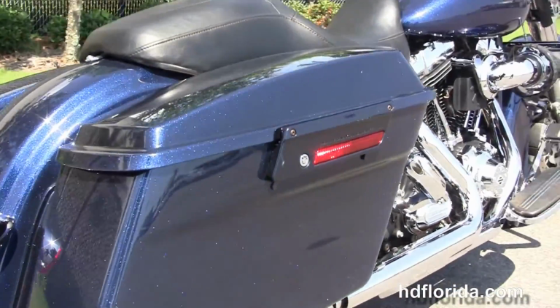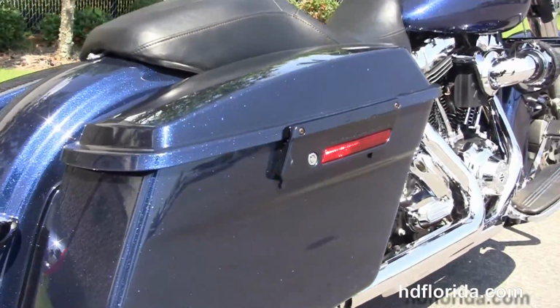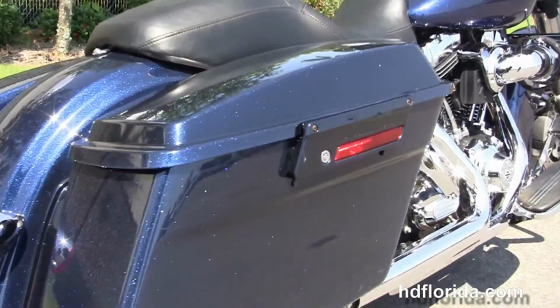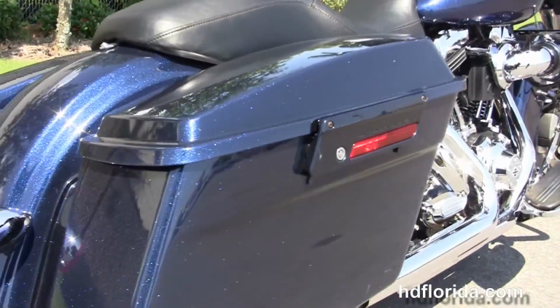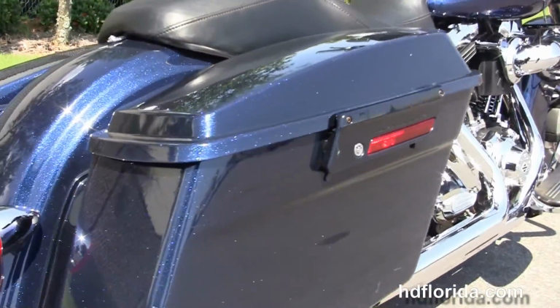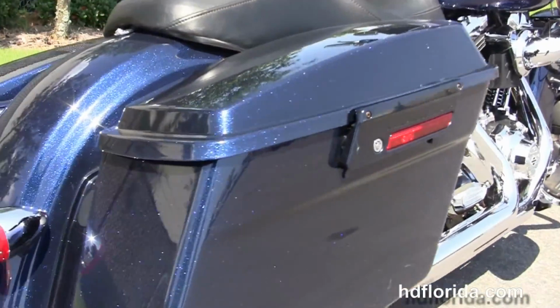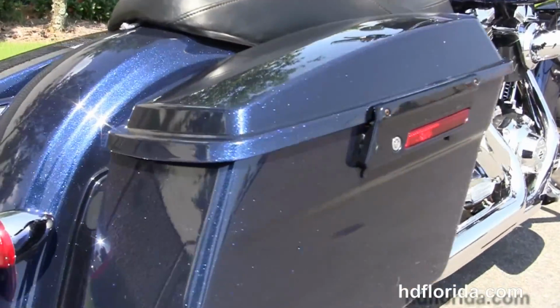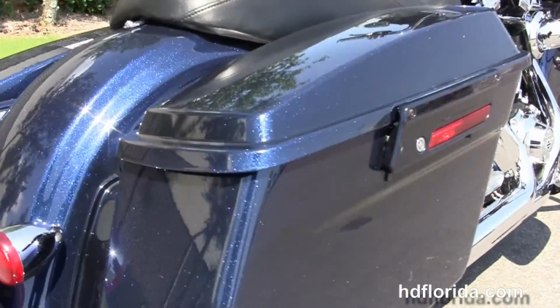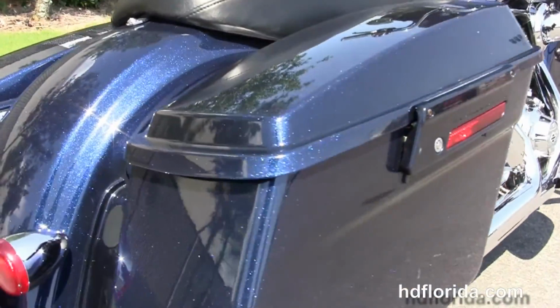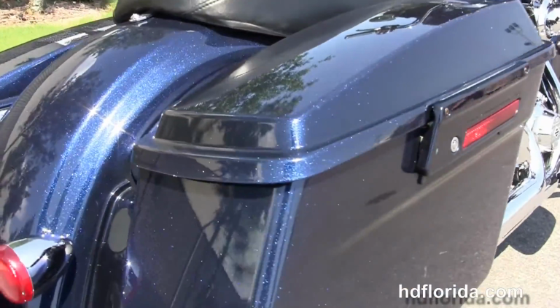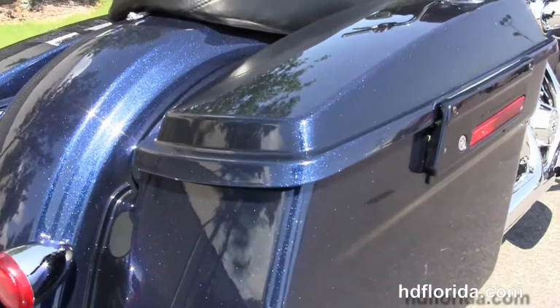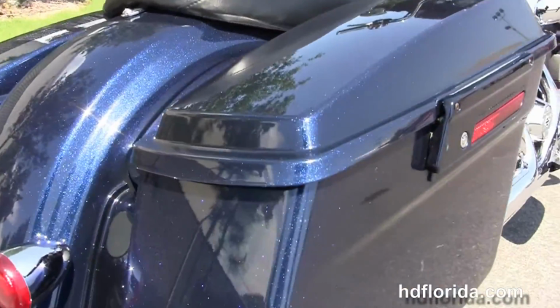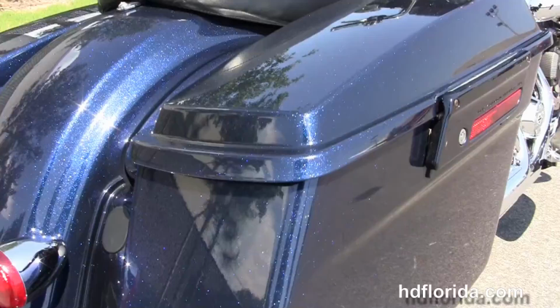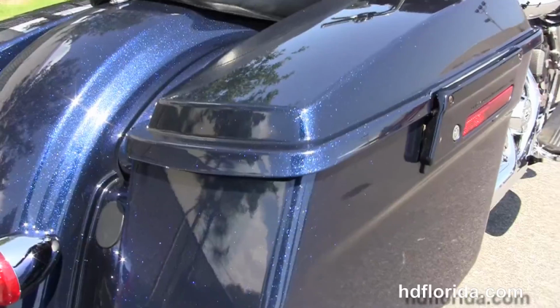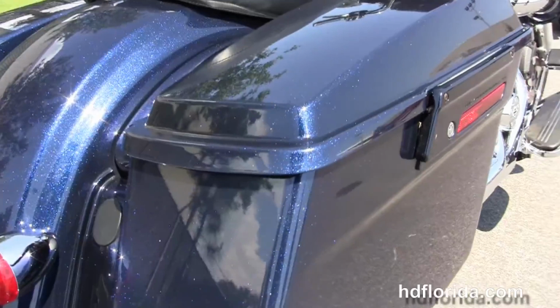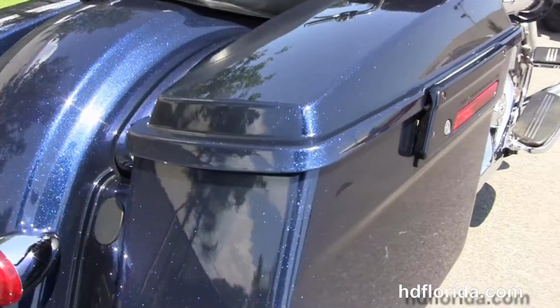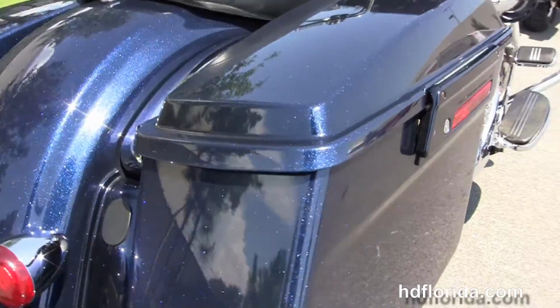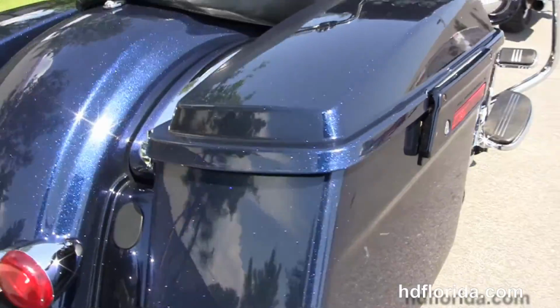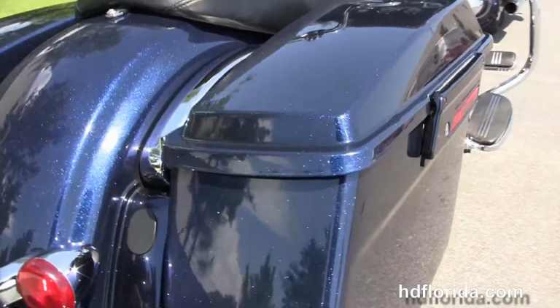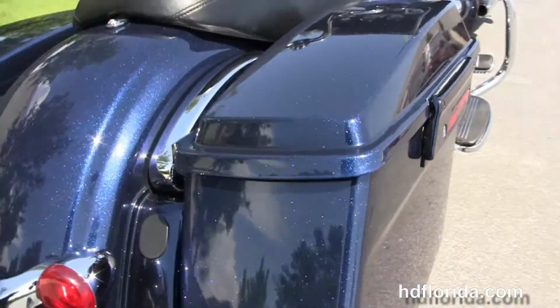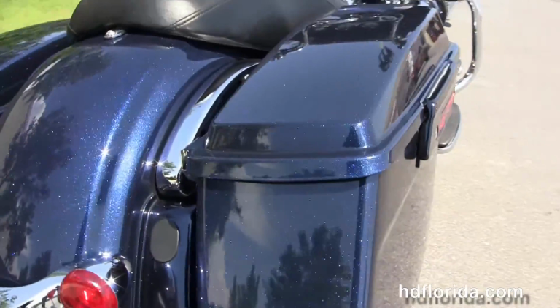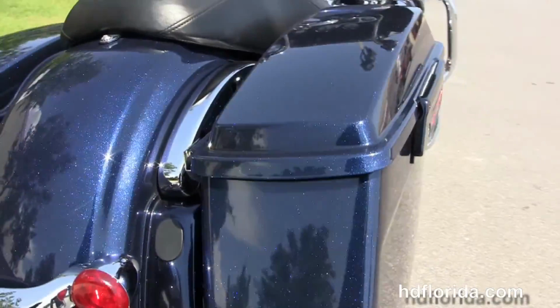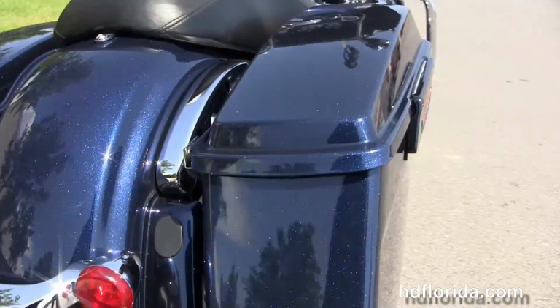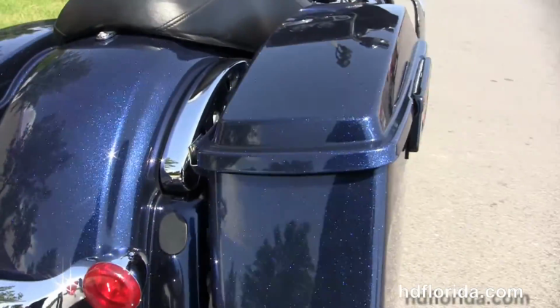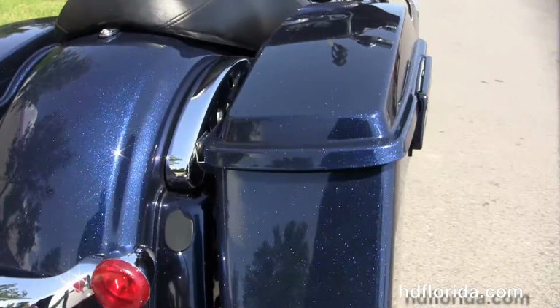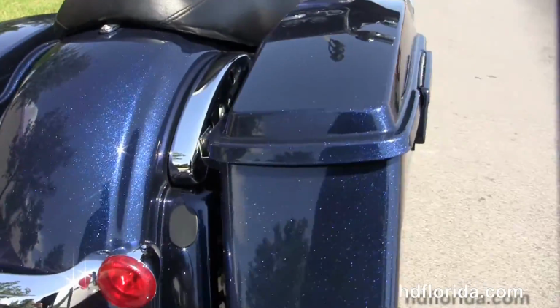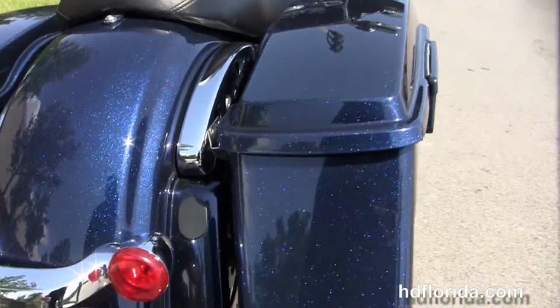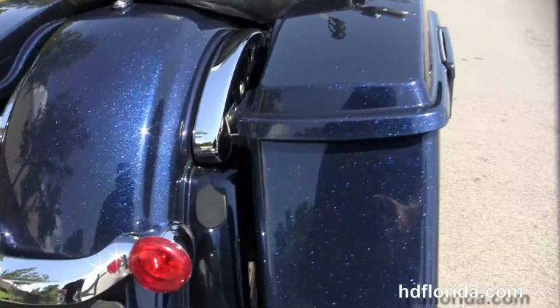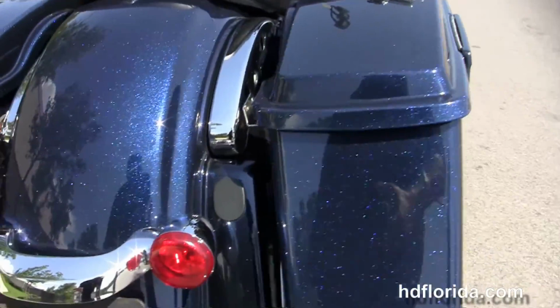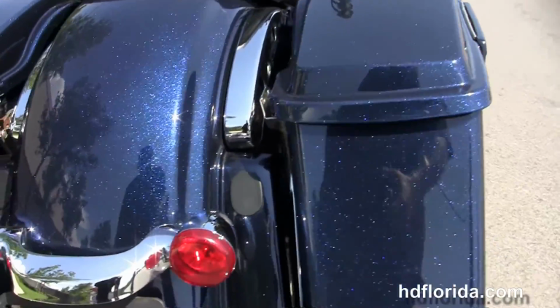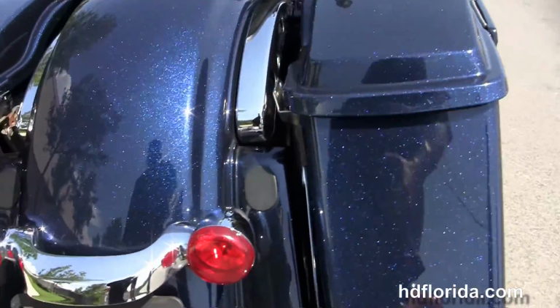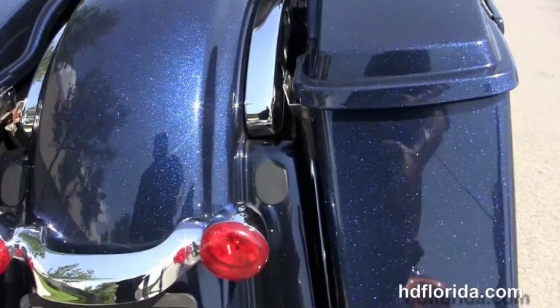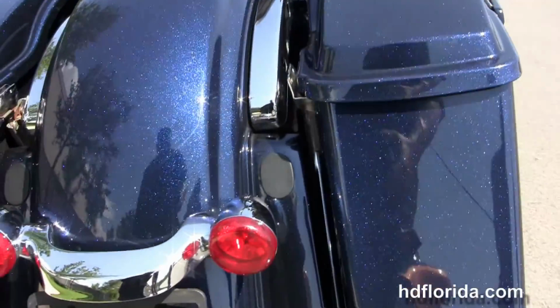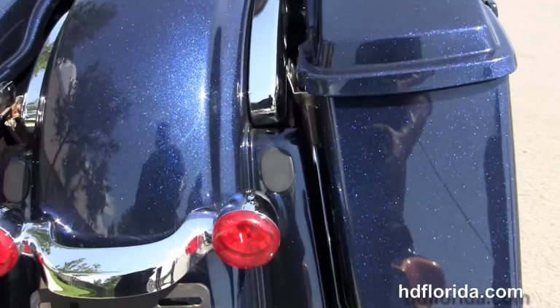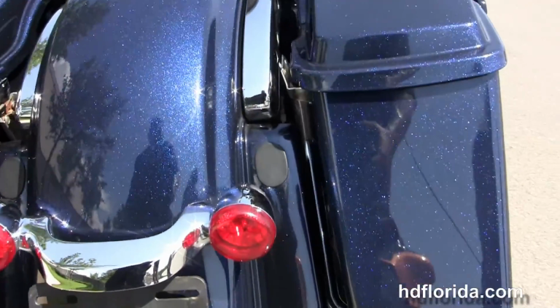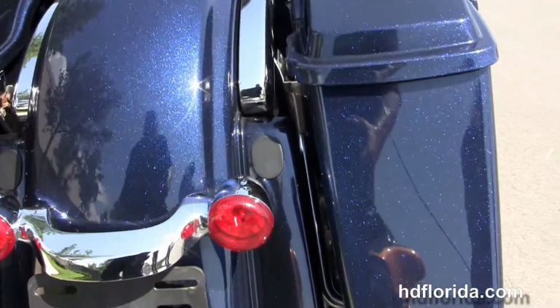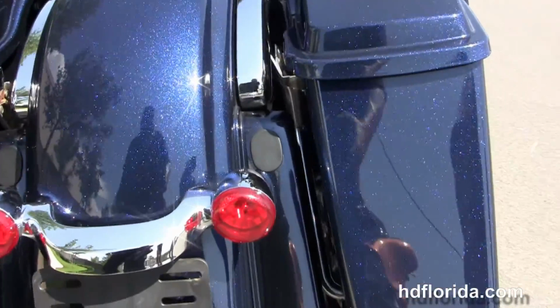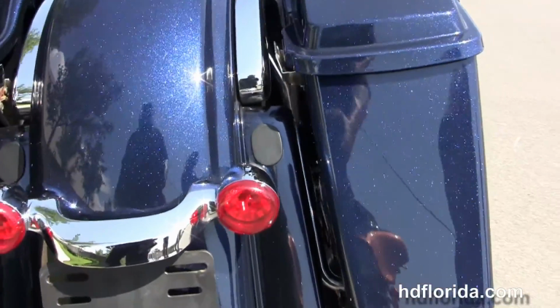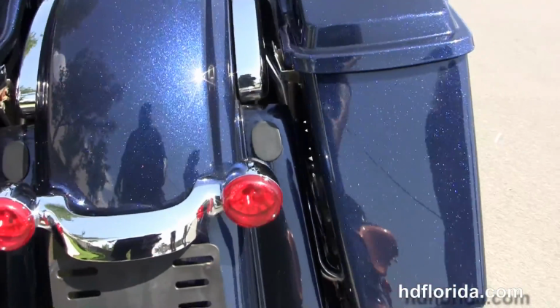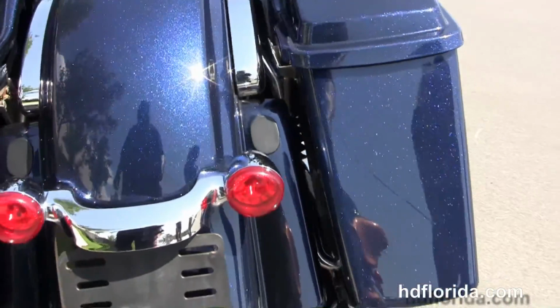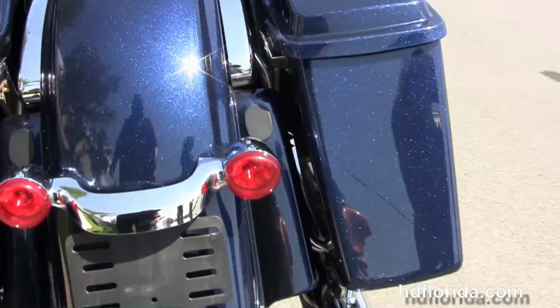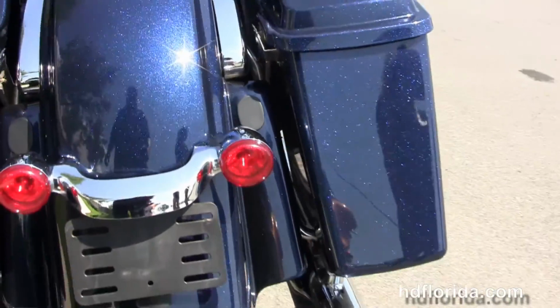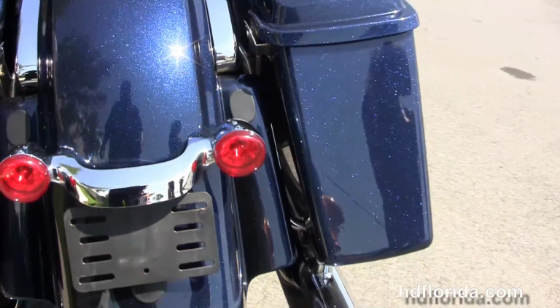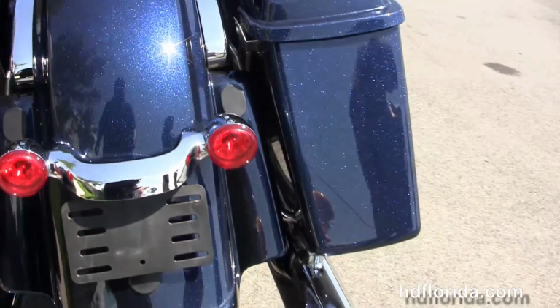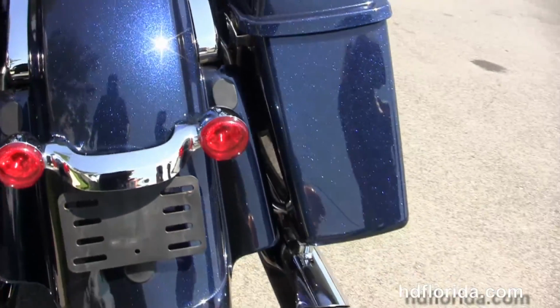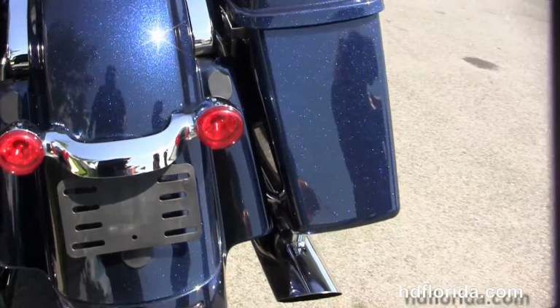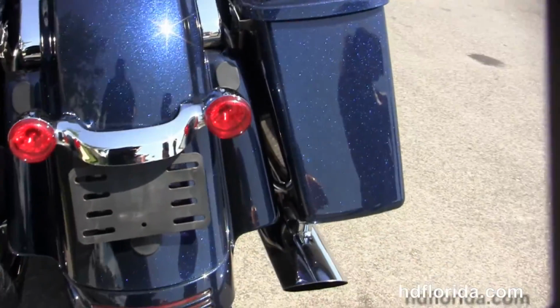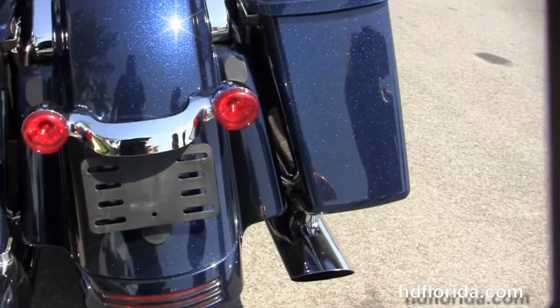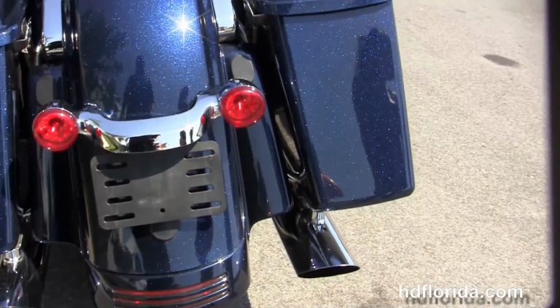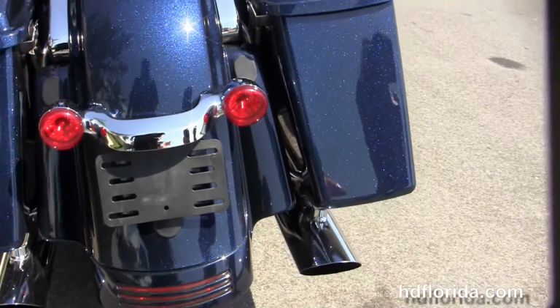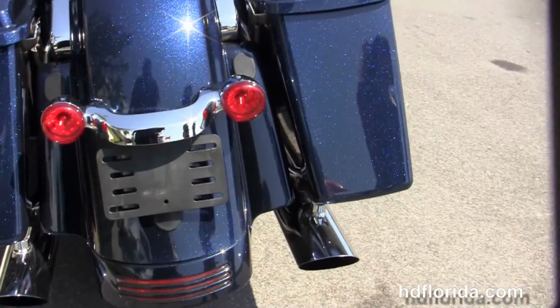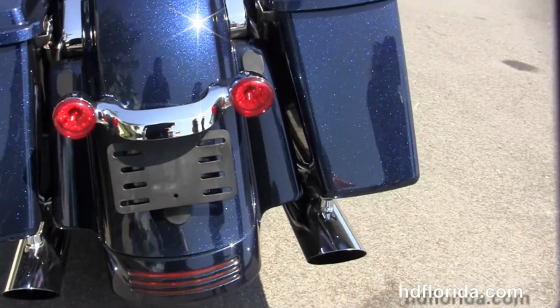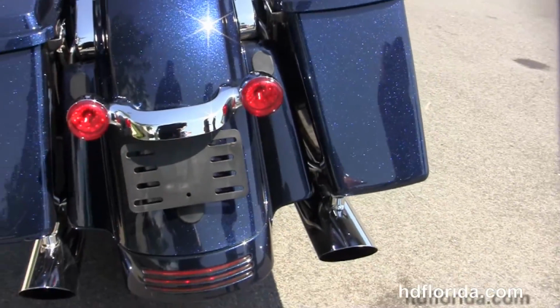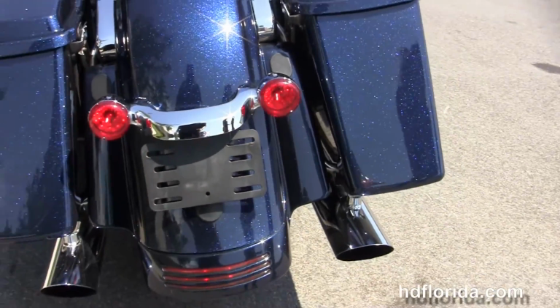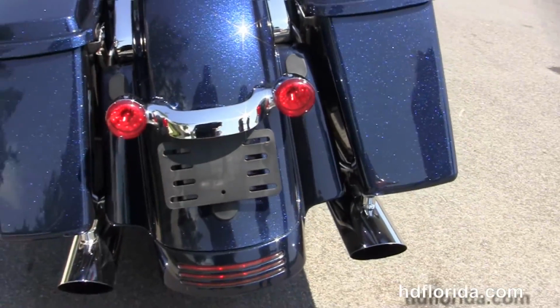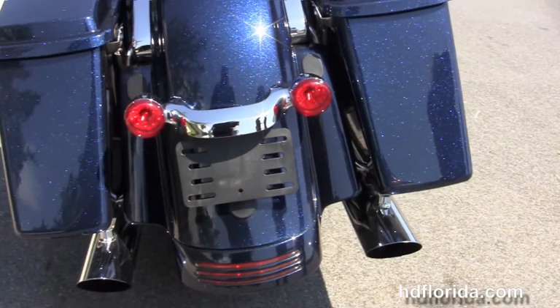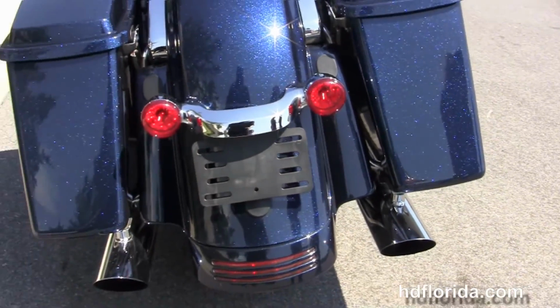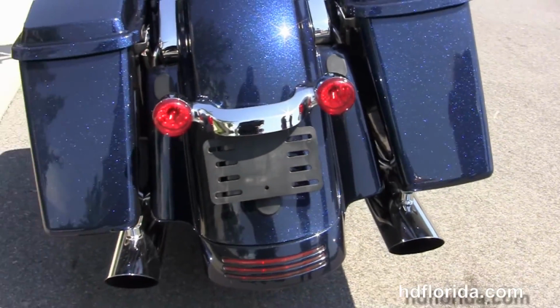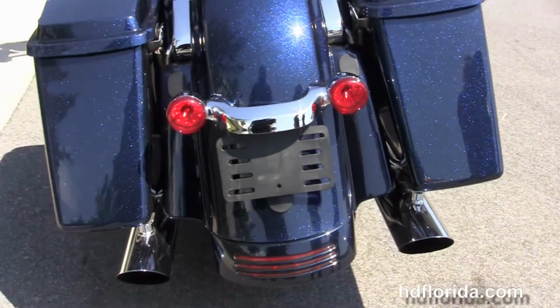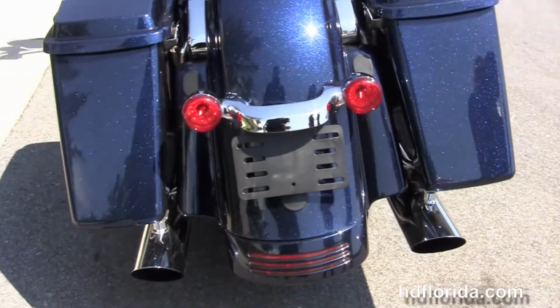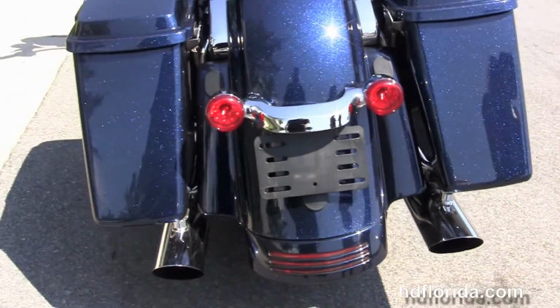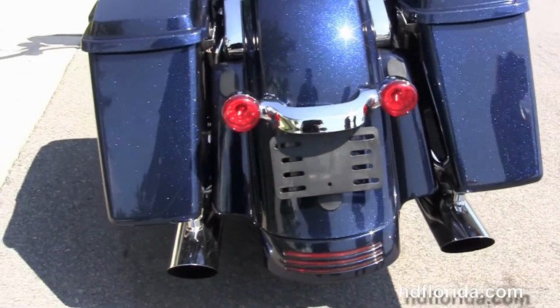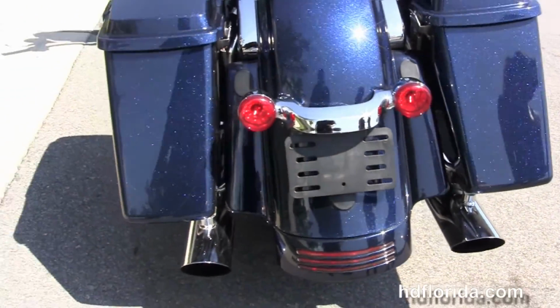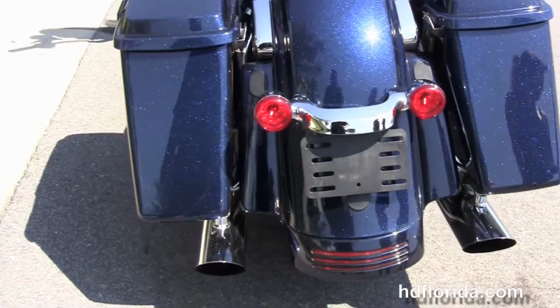We have the custom full-size rider floorboards and stealth passenger pegs. Out back we have the upgraded drag specialty chrome slip-on mufflers and hard locking saddlebags.